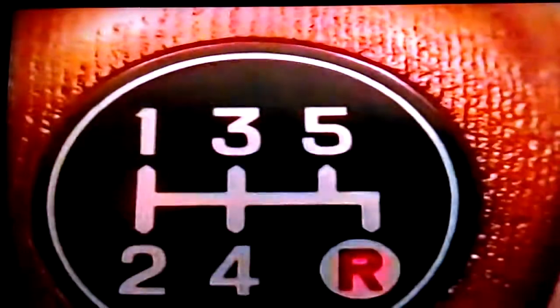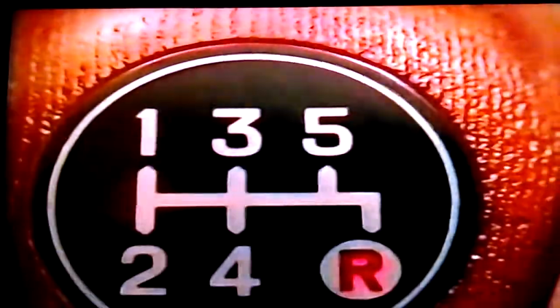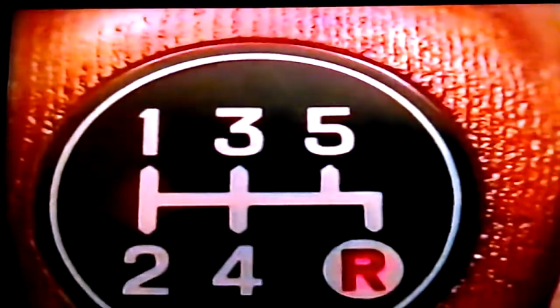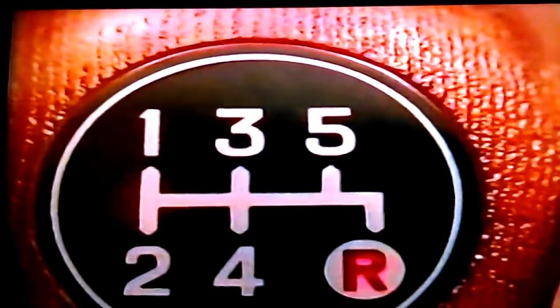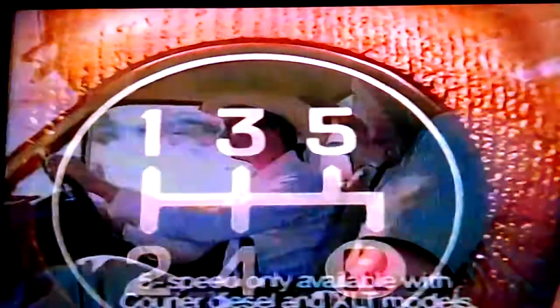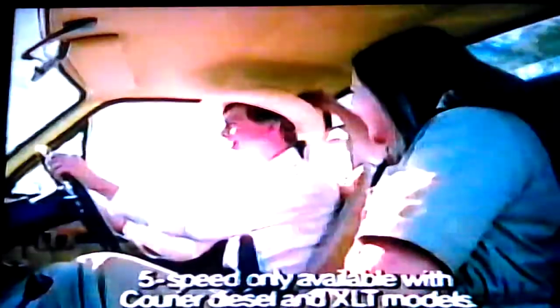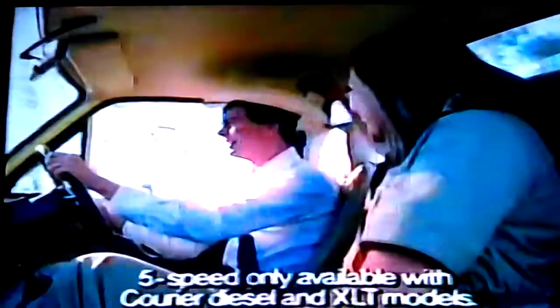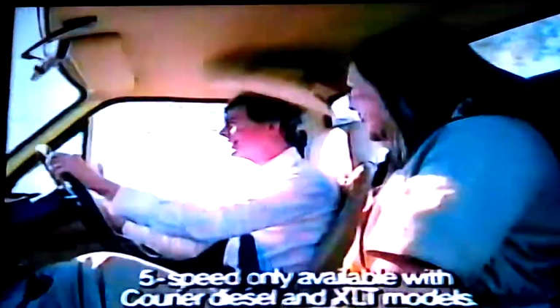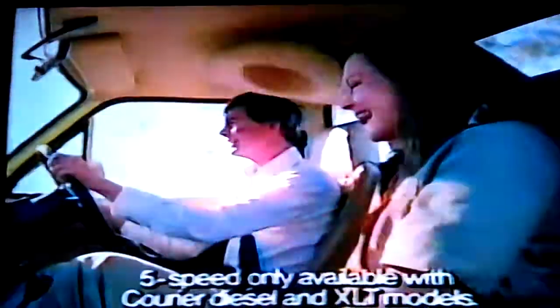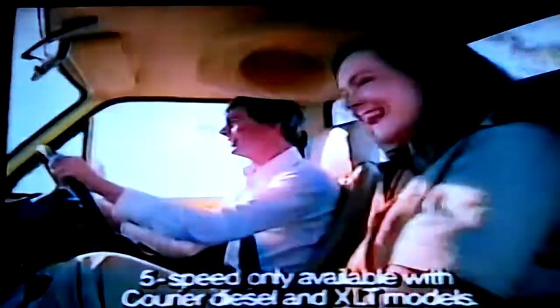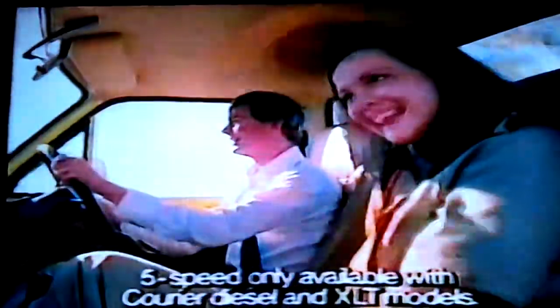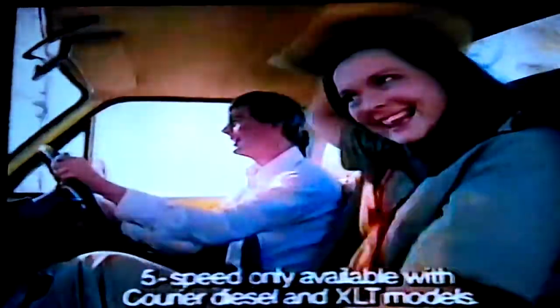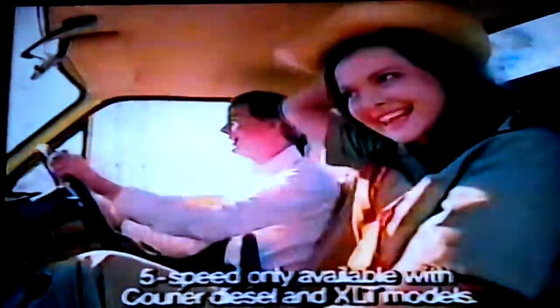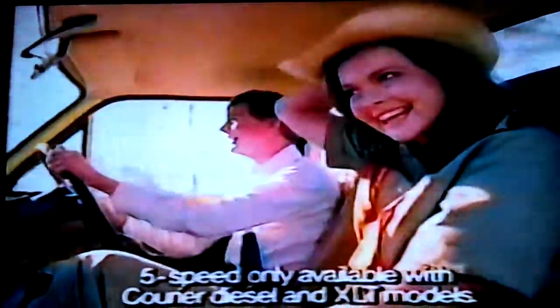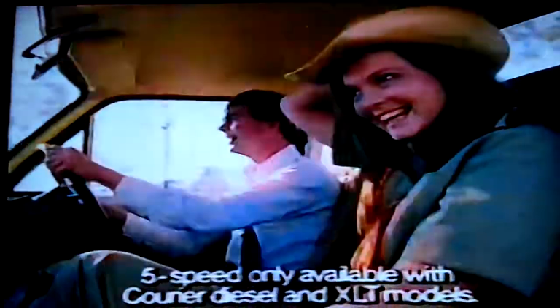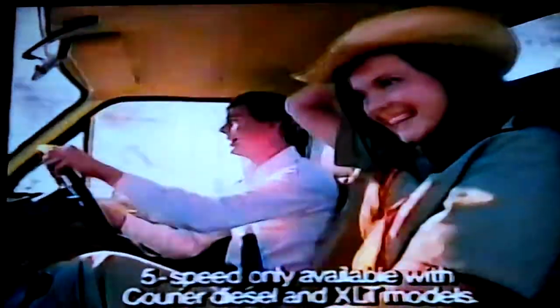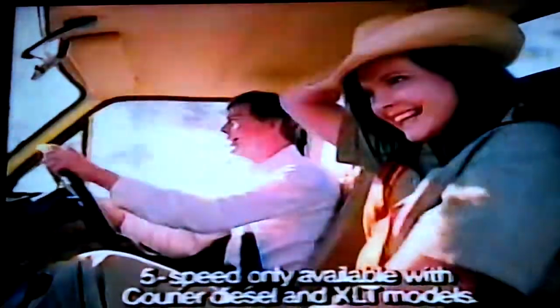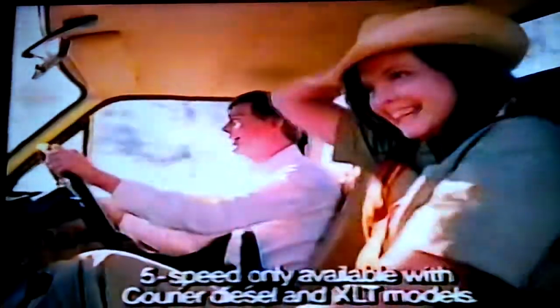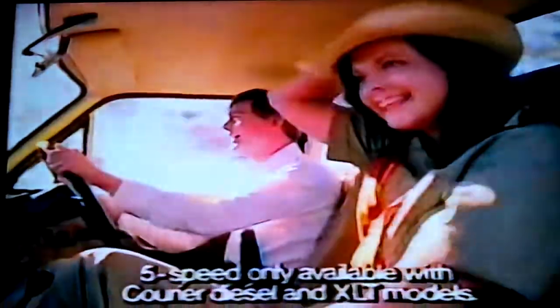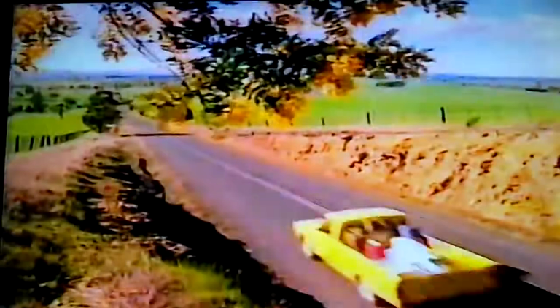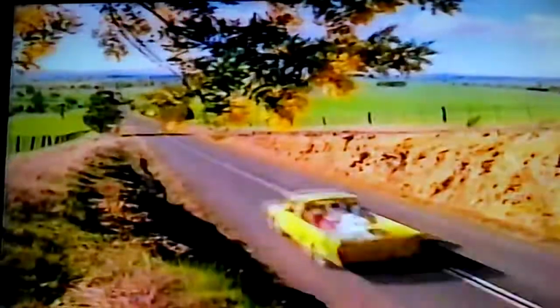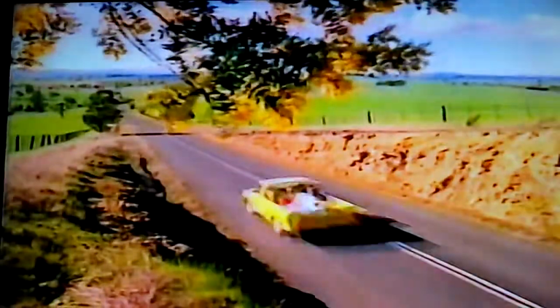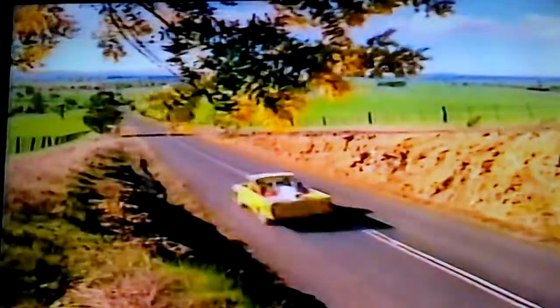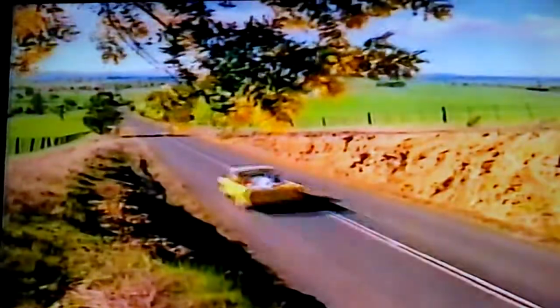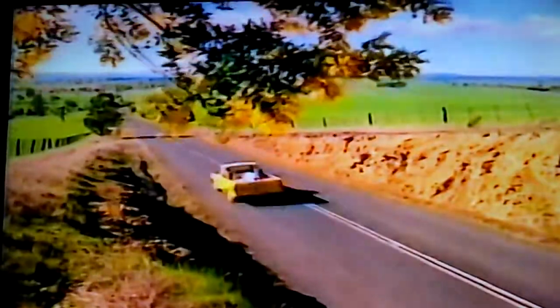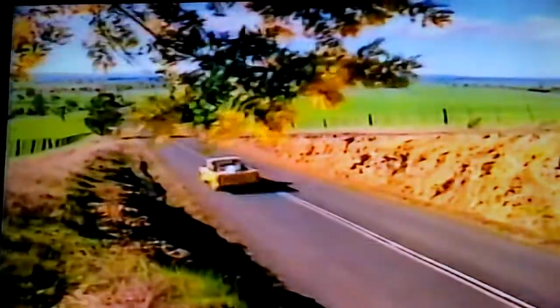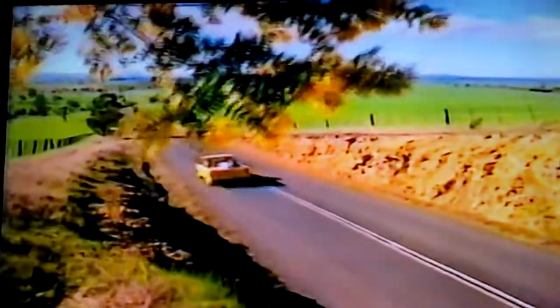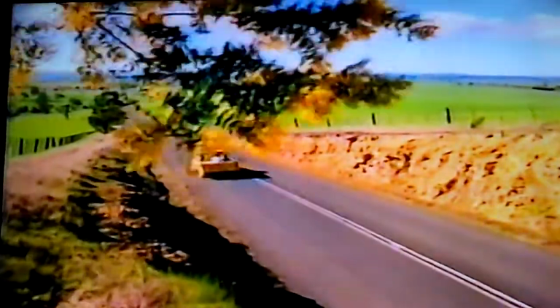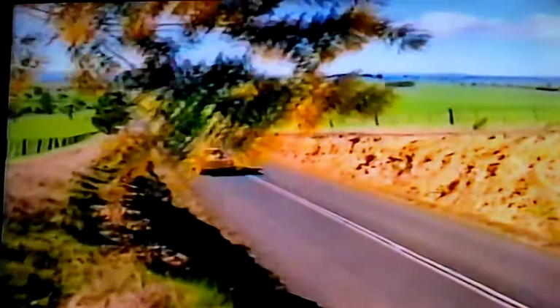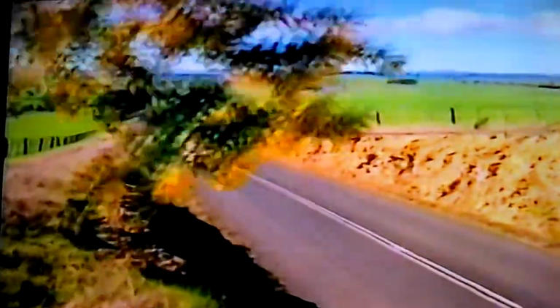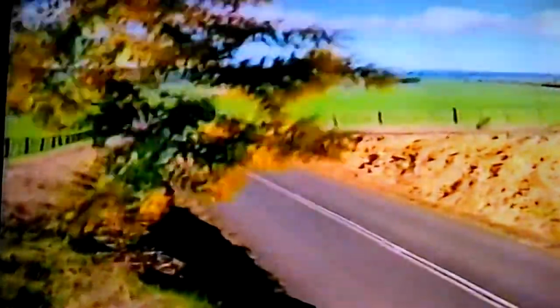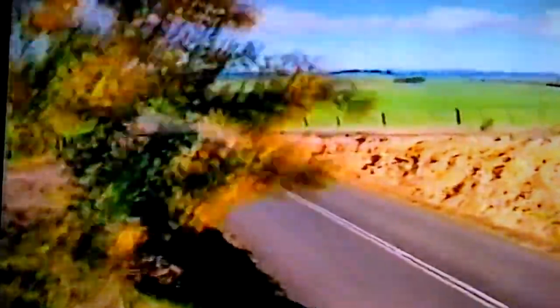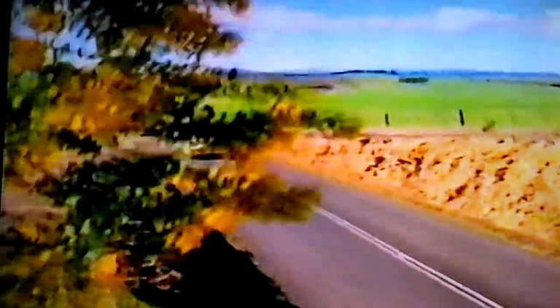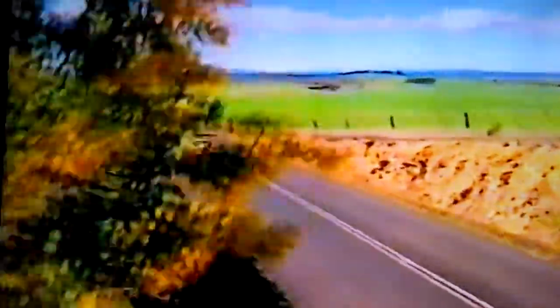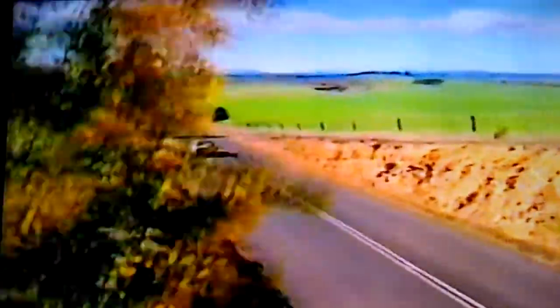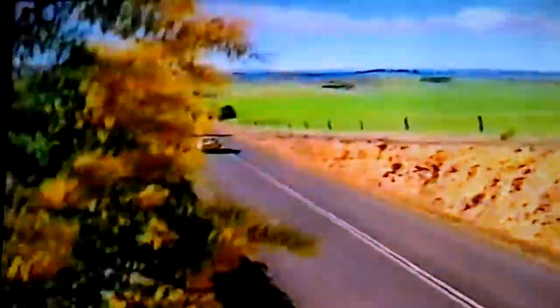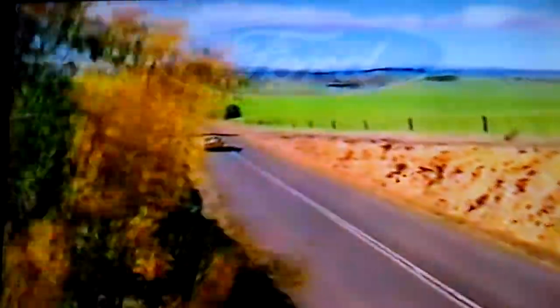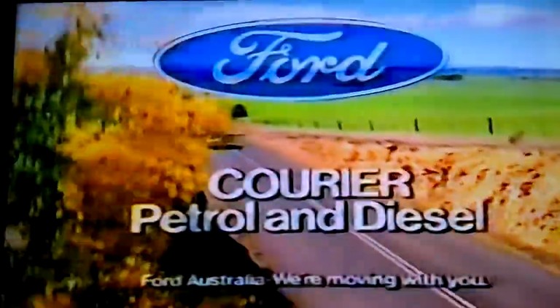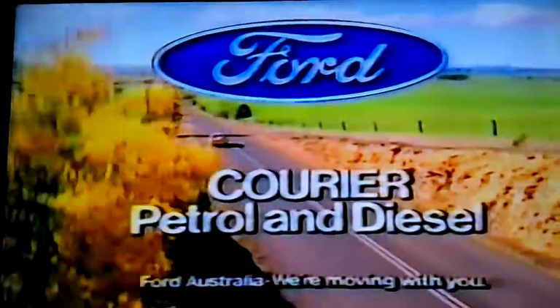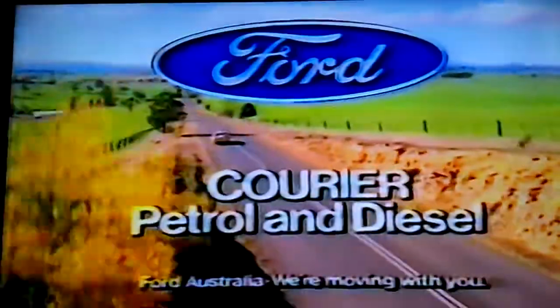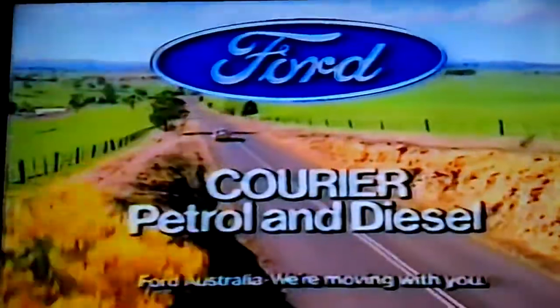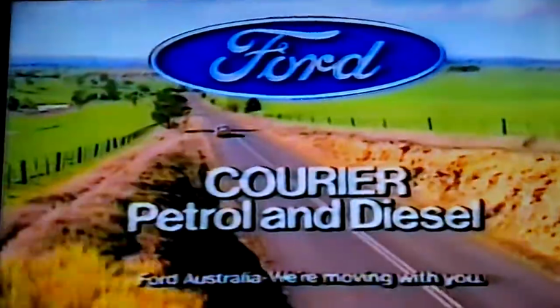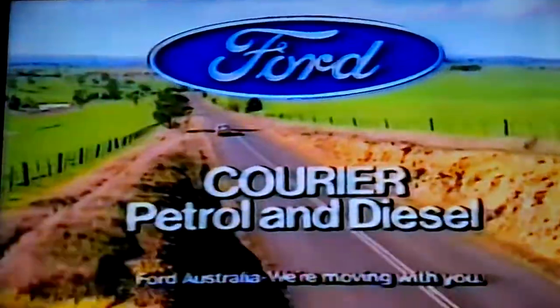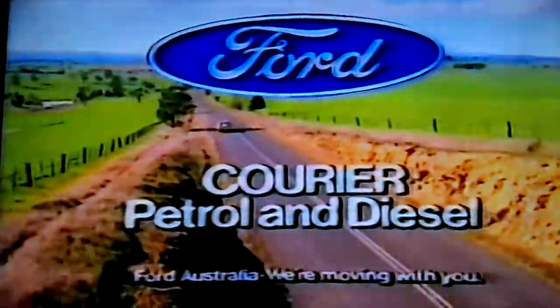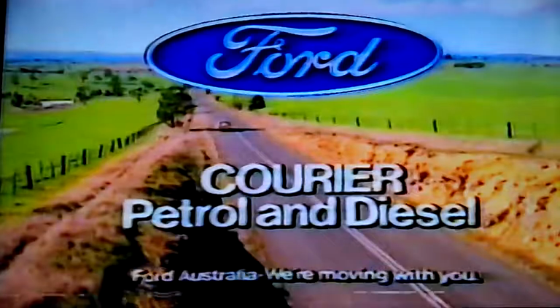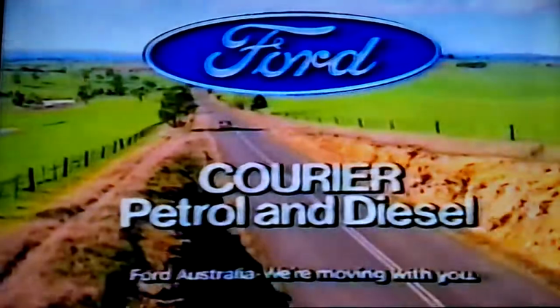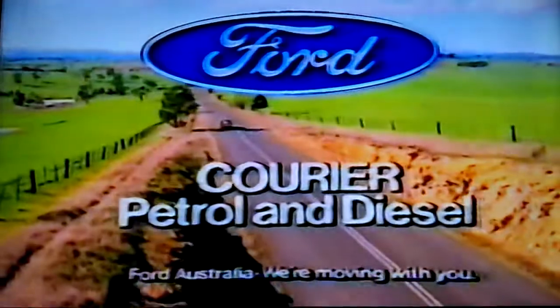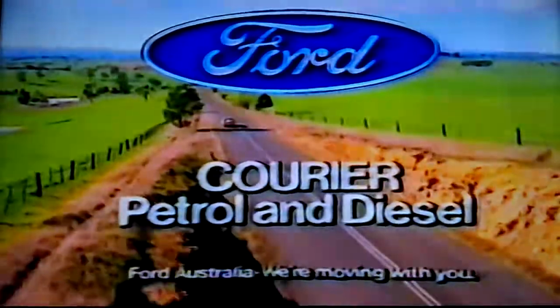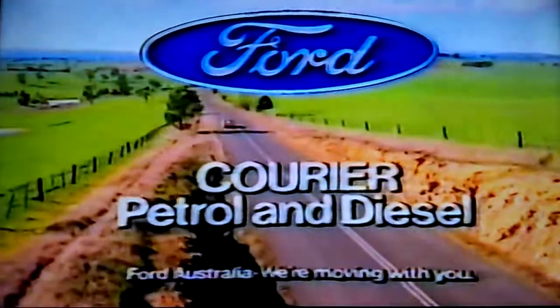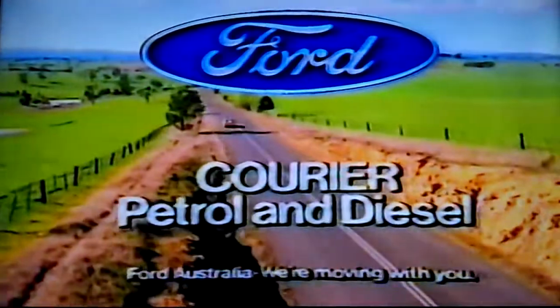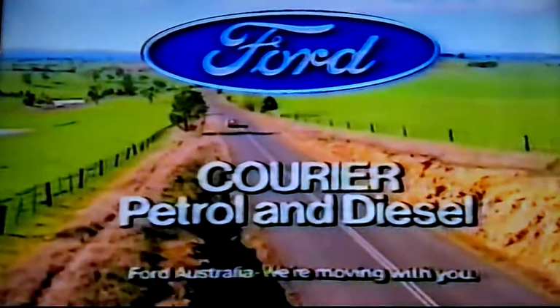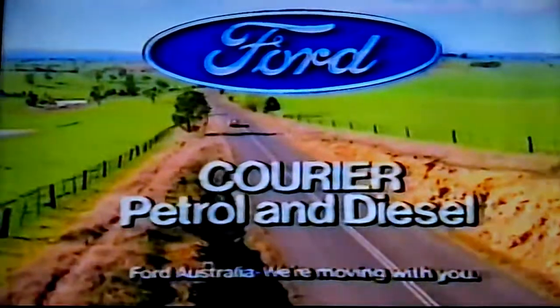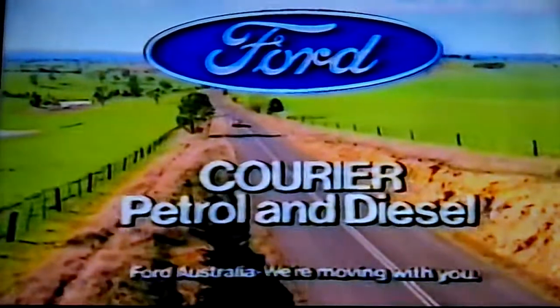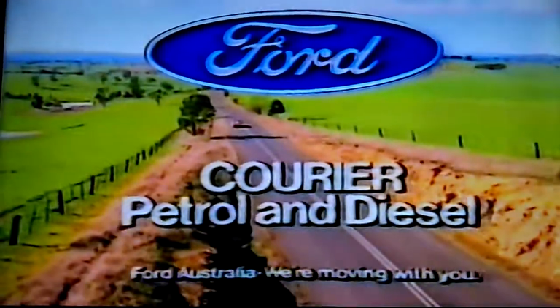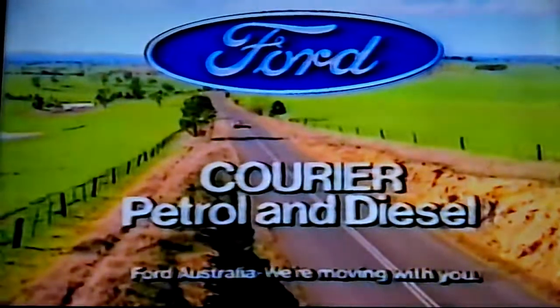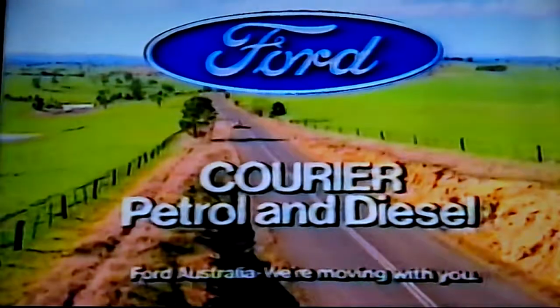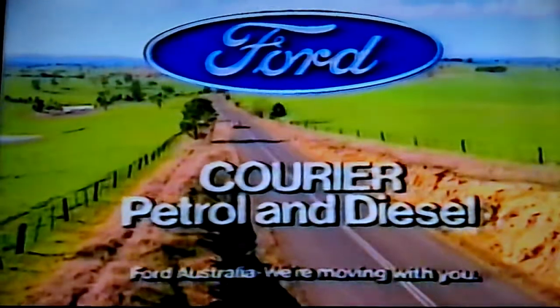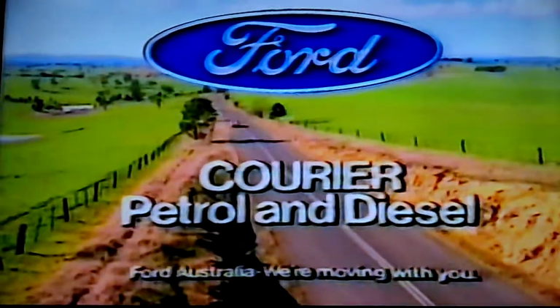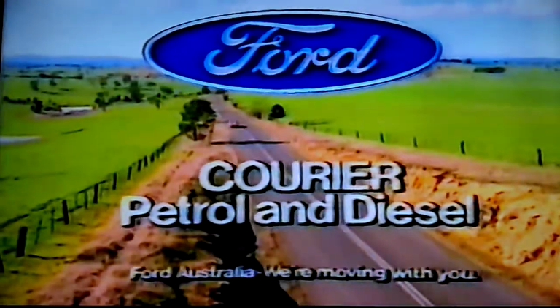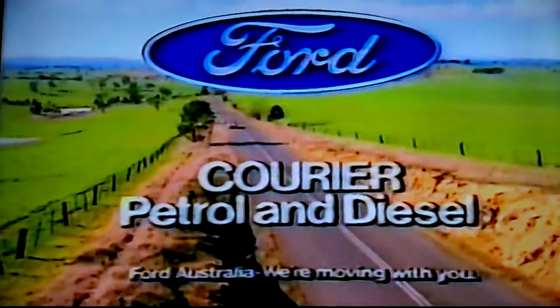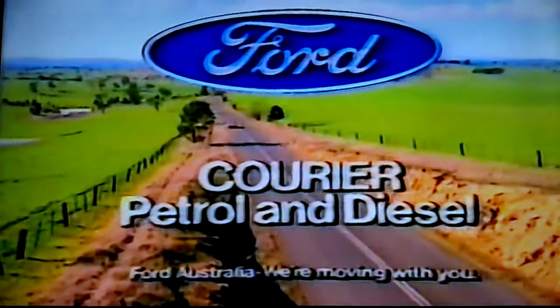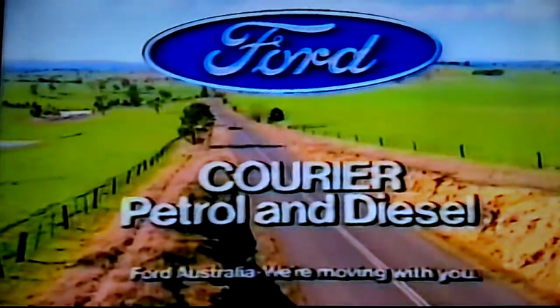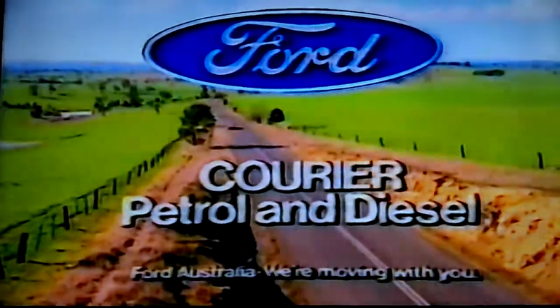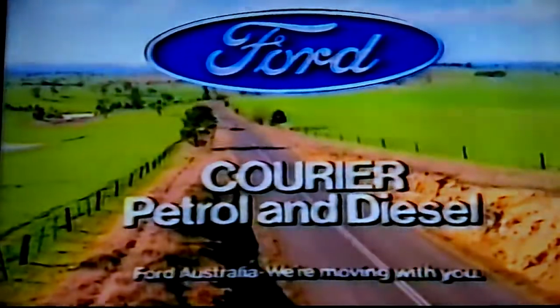It's the one with overdrive fifth to run further for less. Ford Courier — the worker, and proud of it.